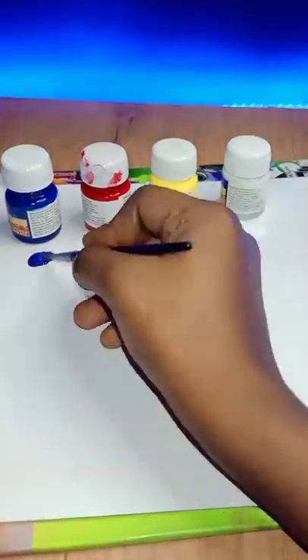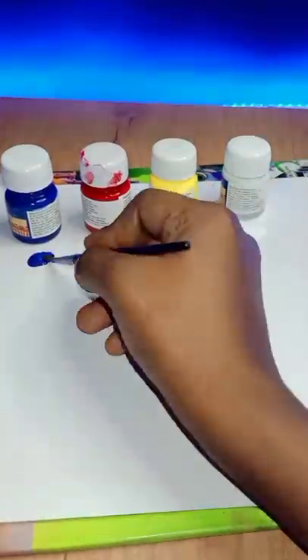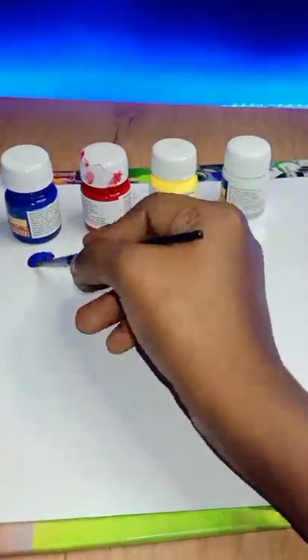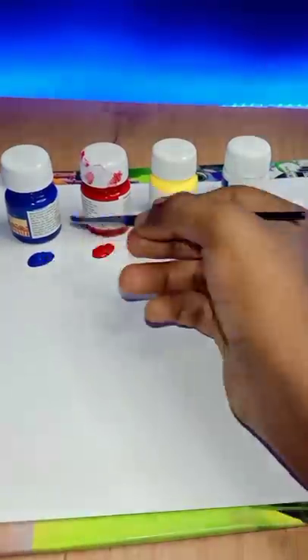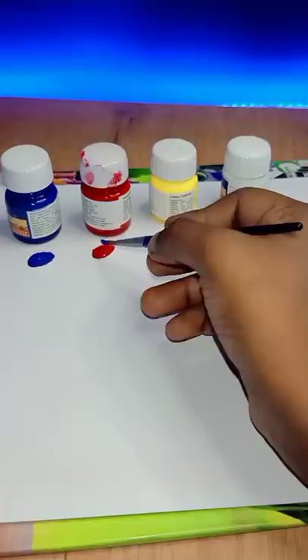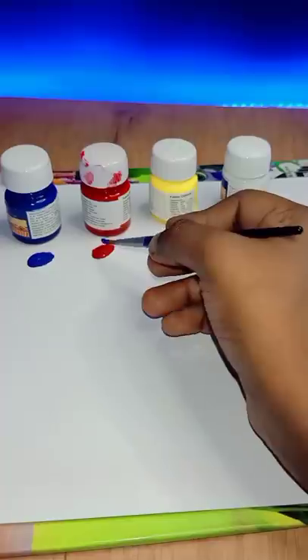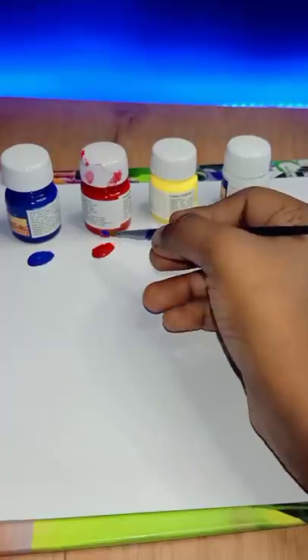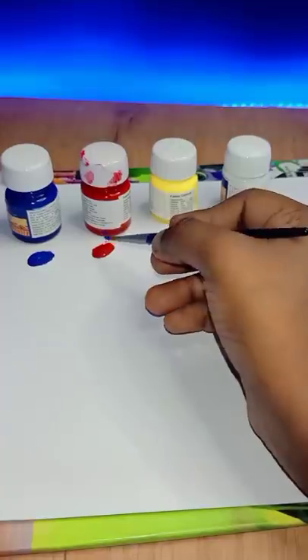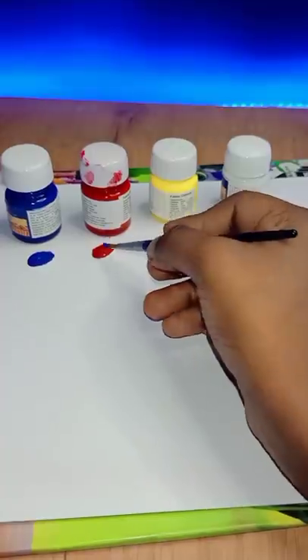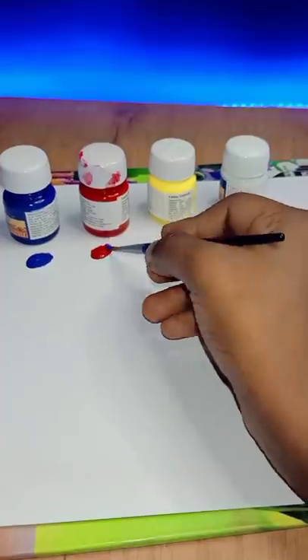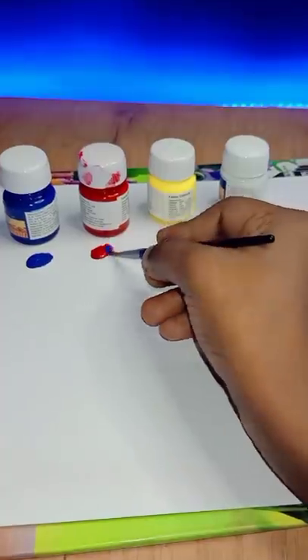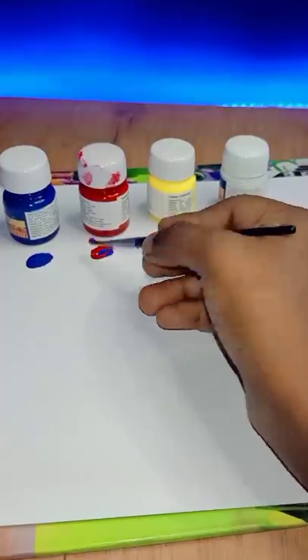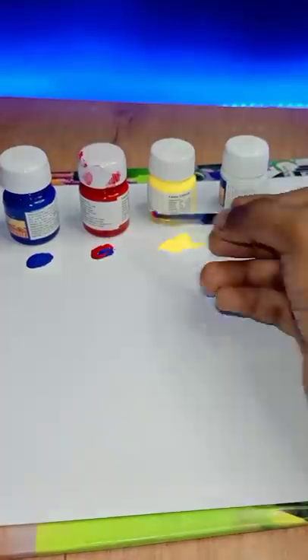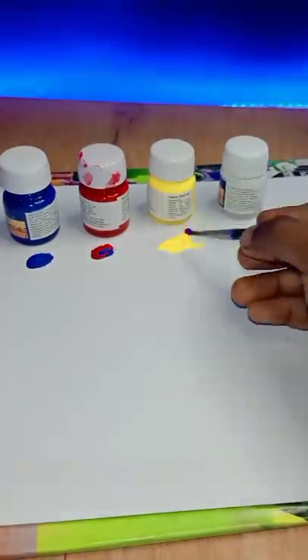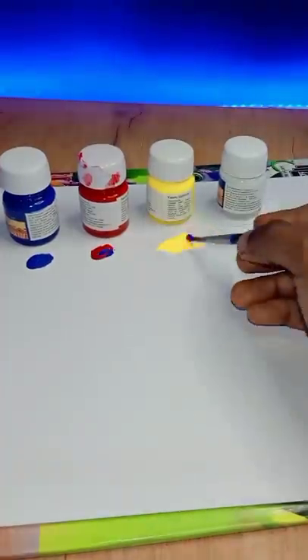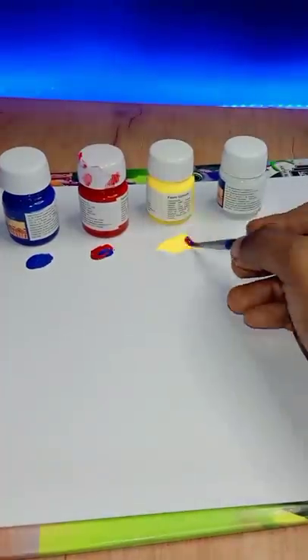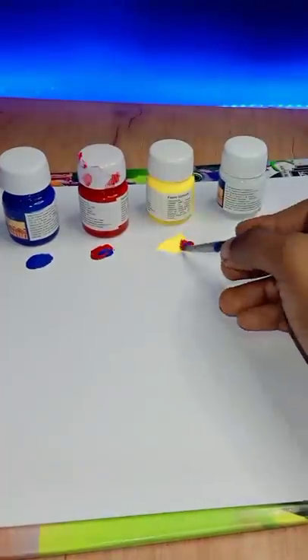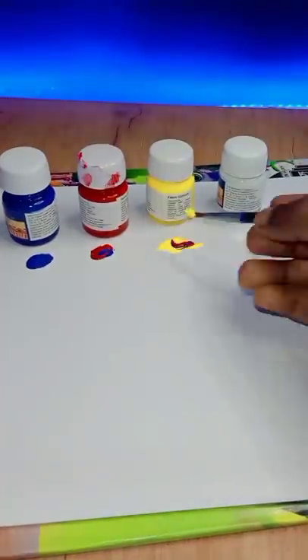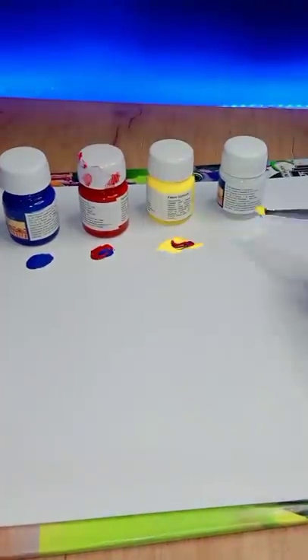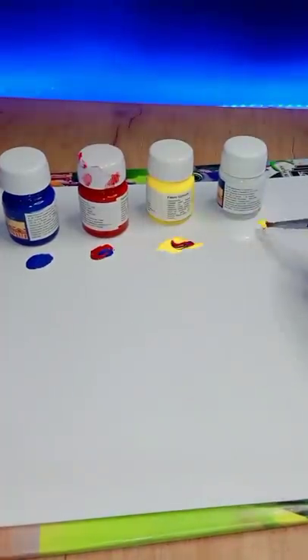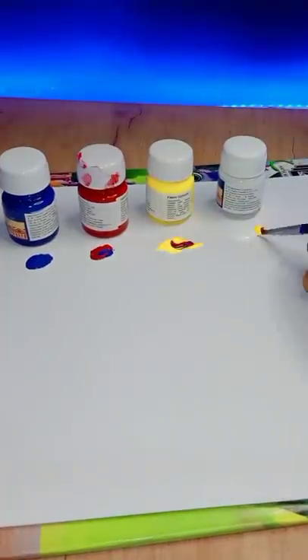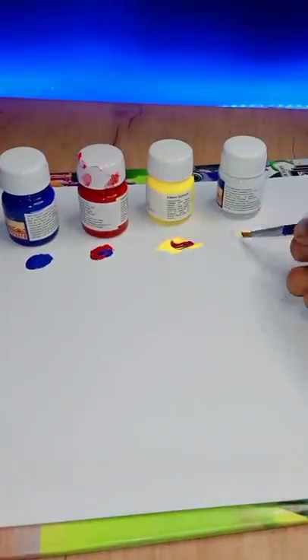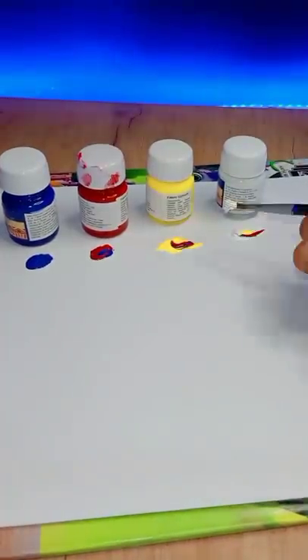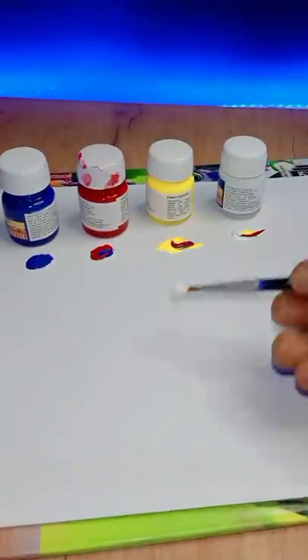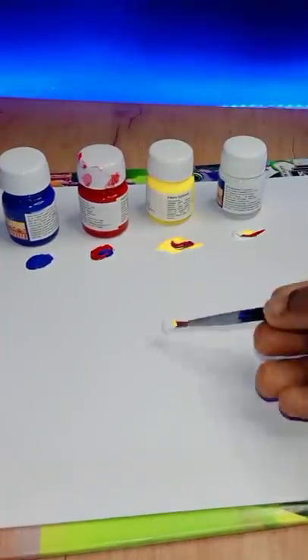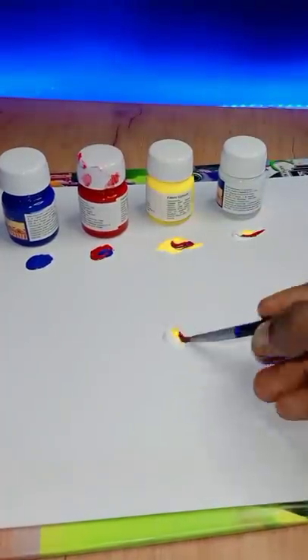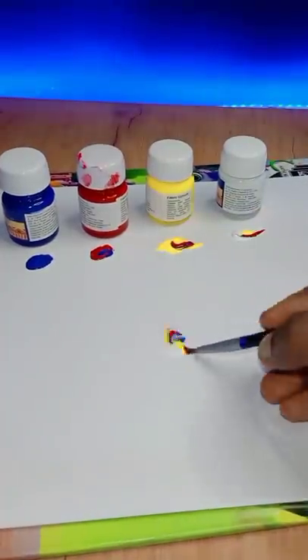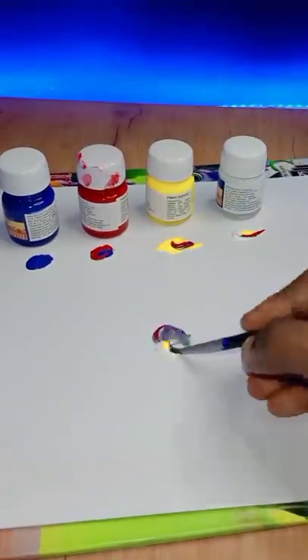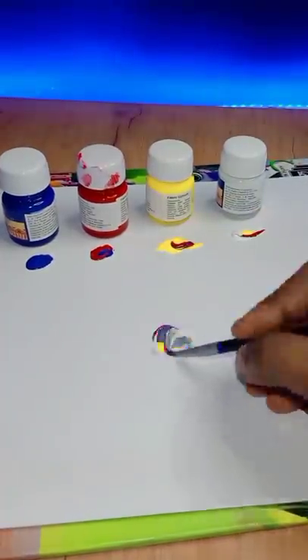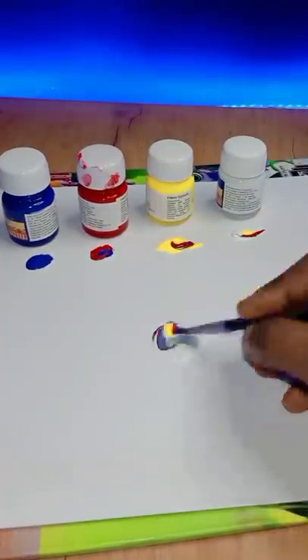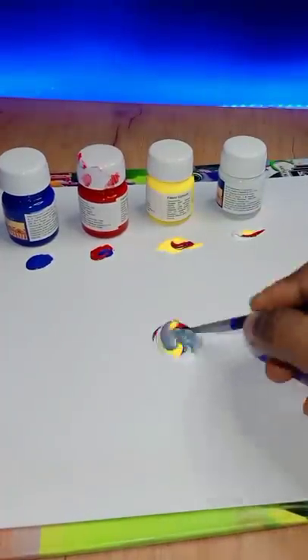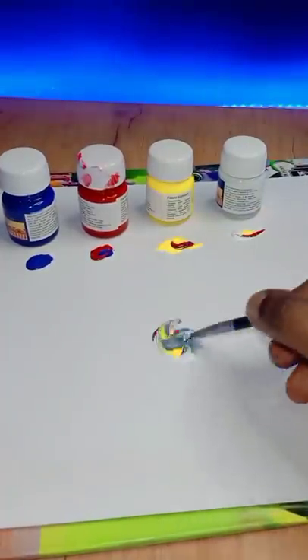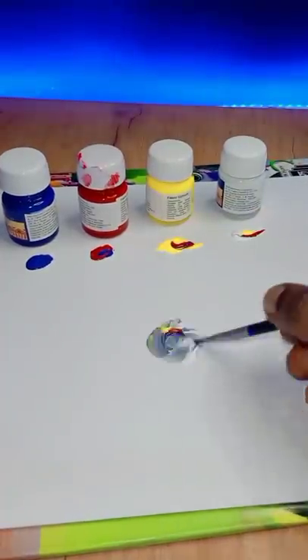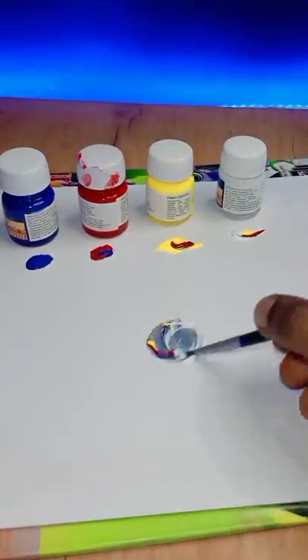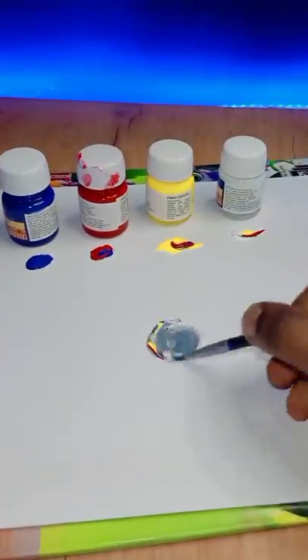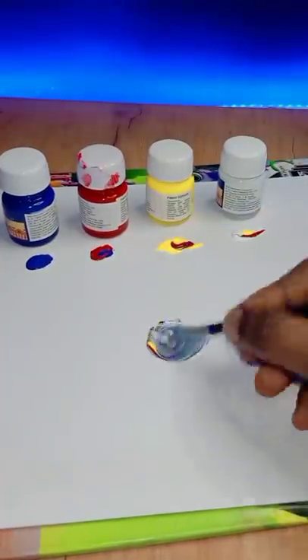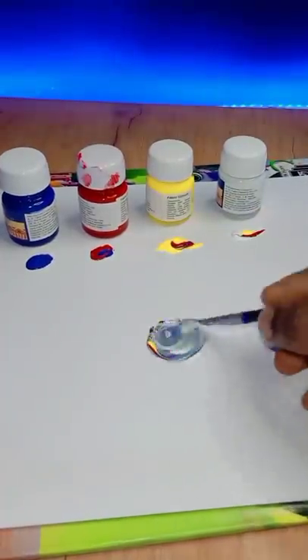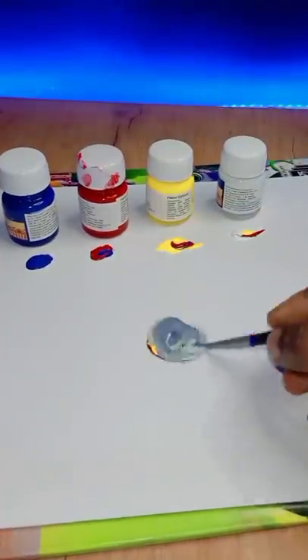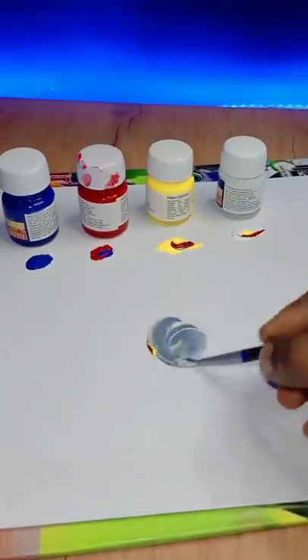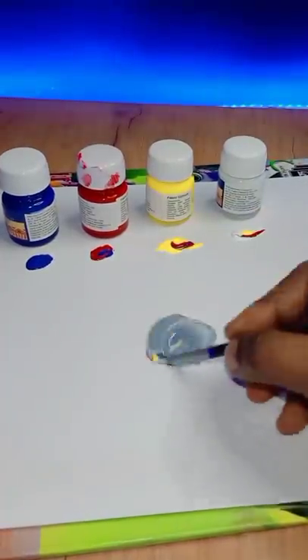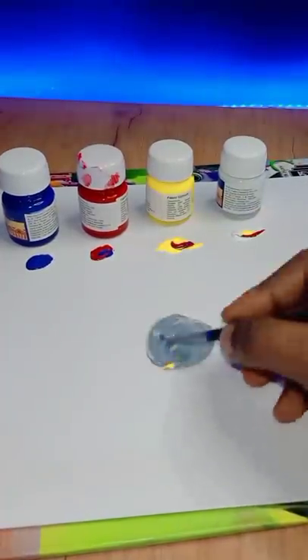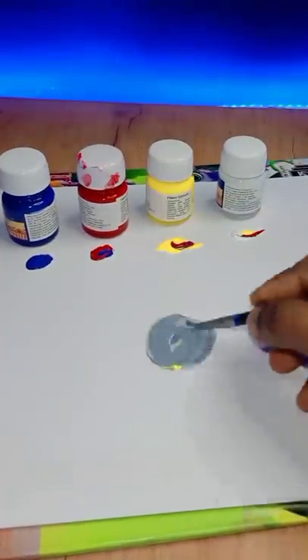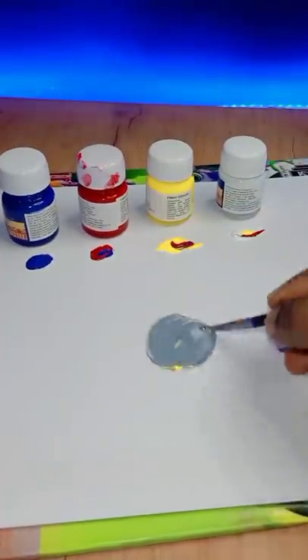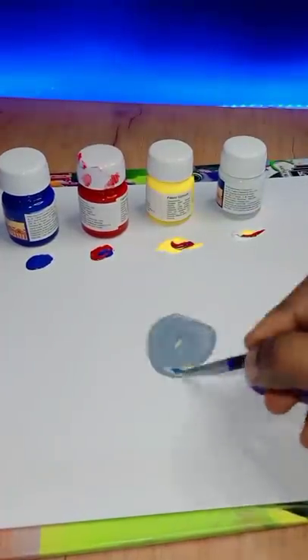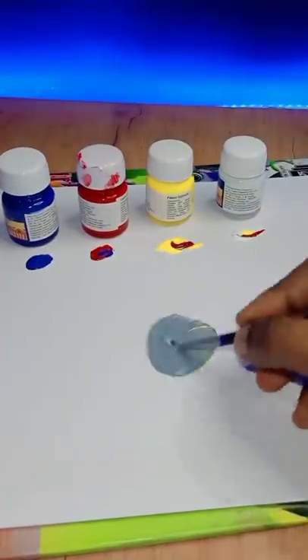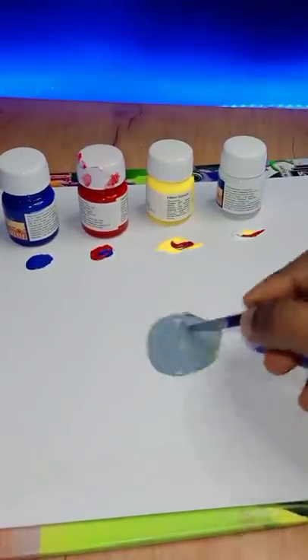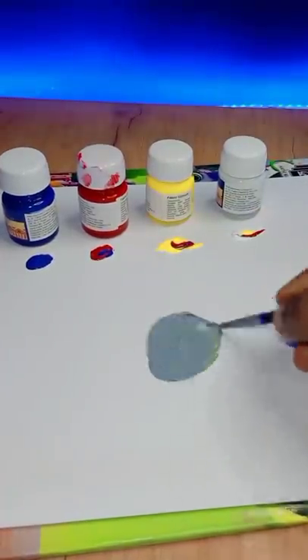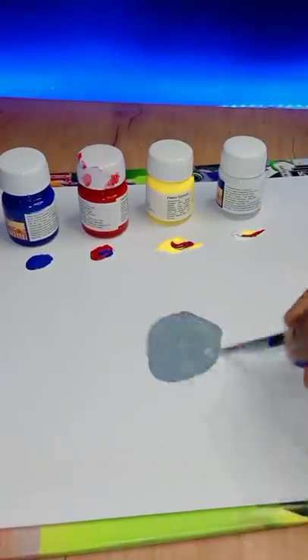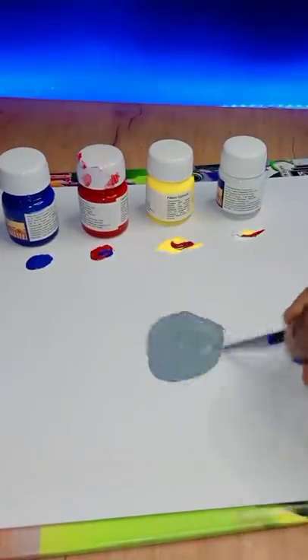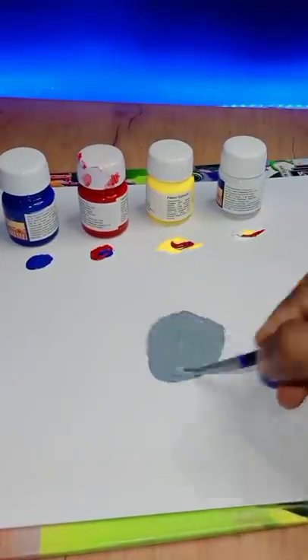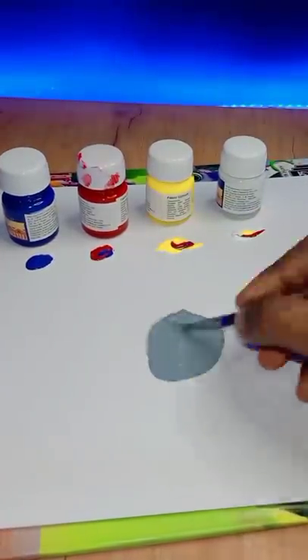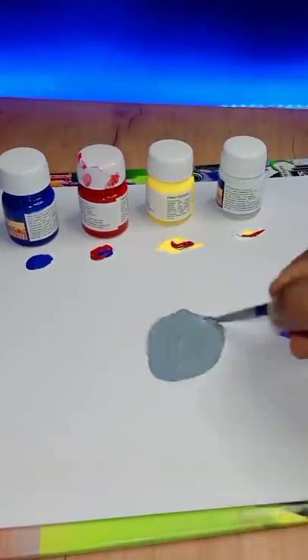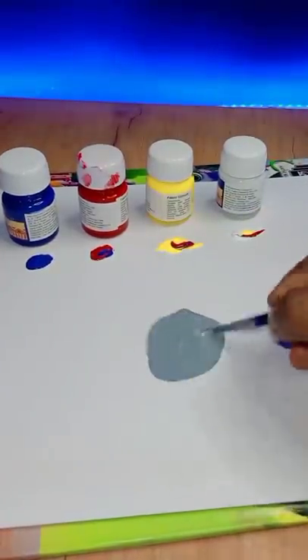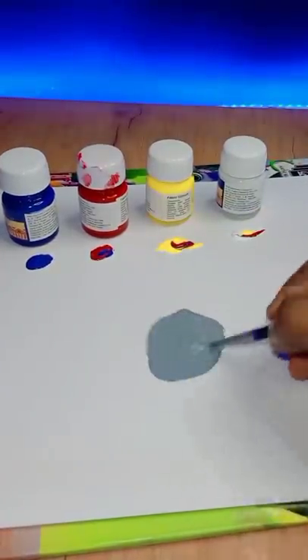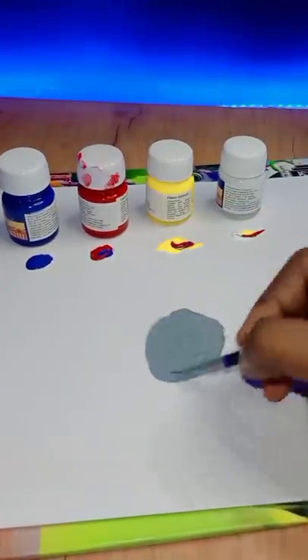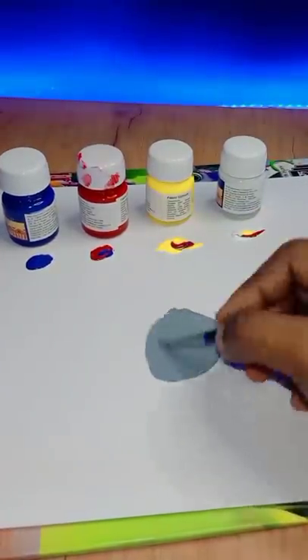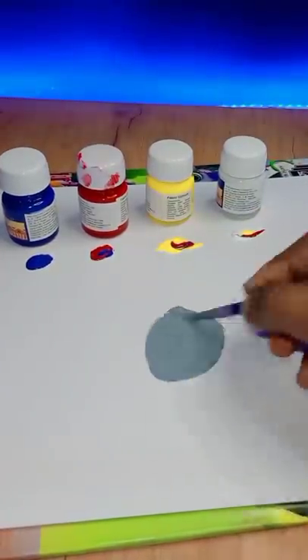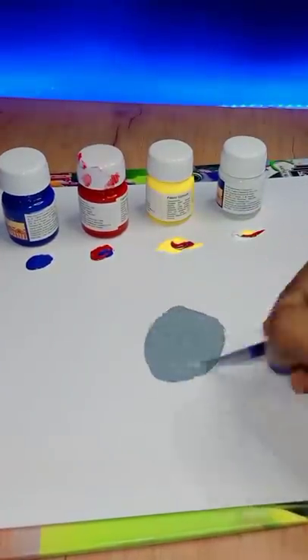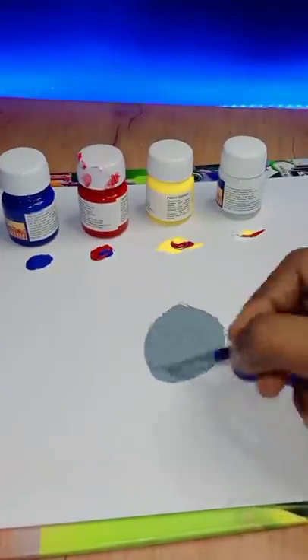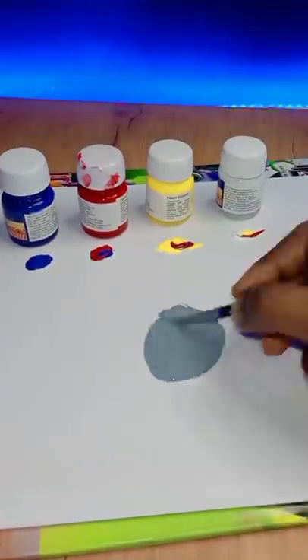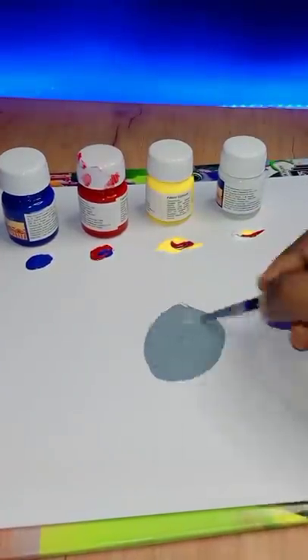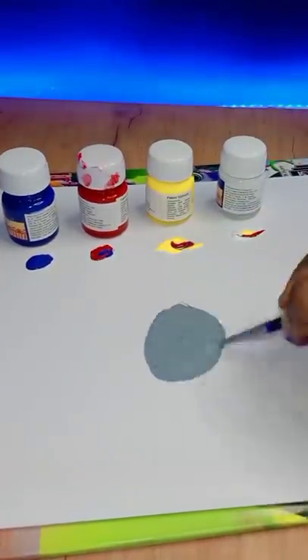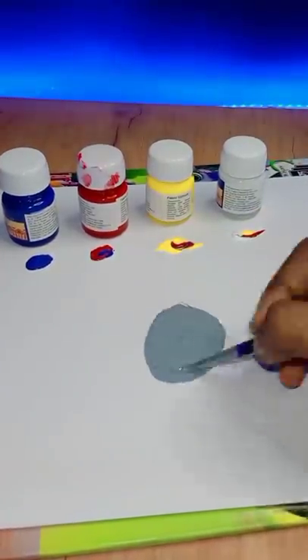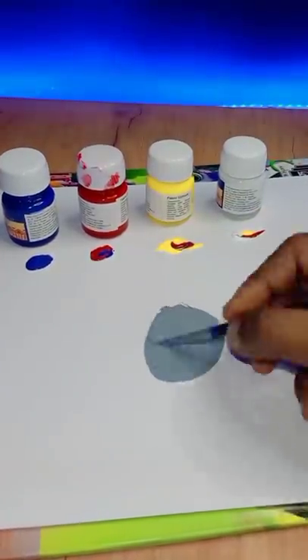Mix a little blue, red, yellow, white. Mix a little pink color. That's a gray color.